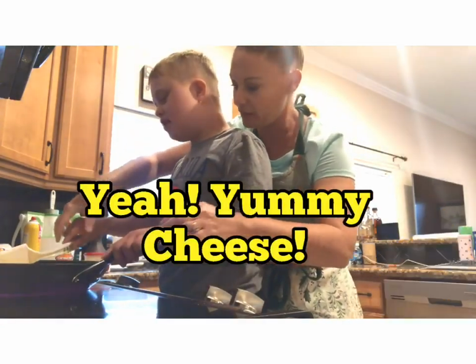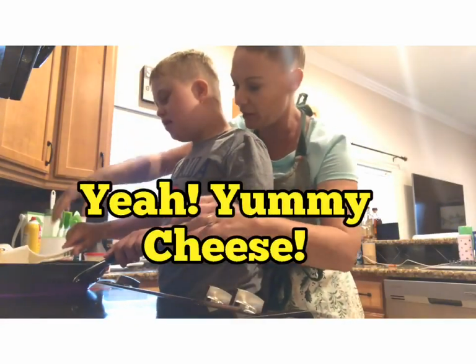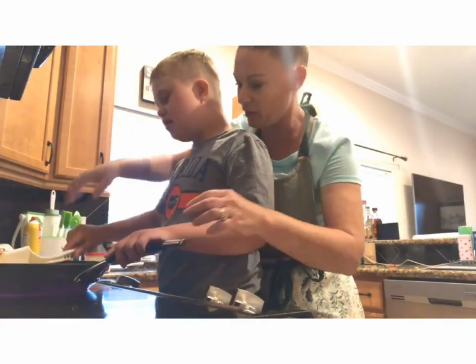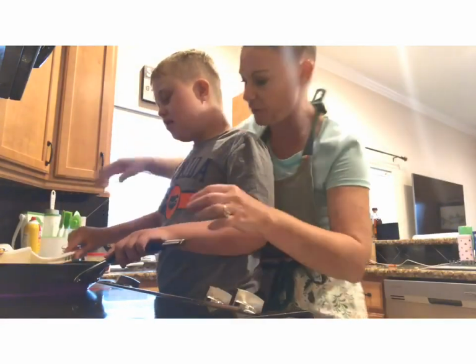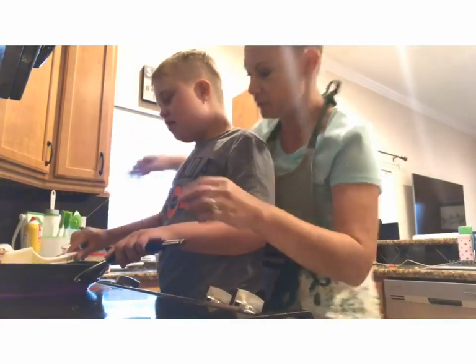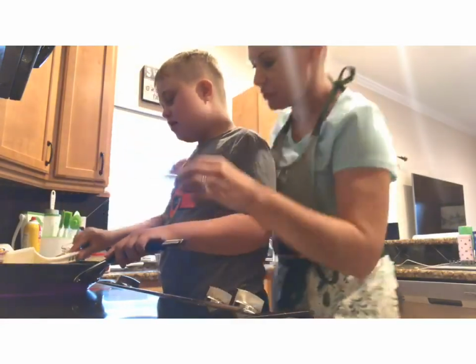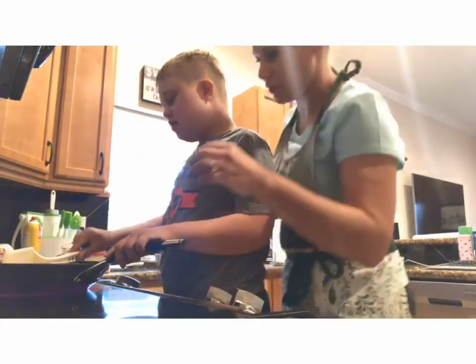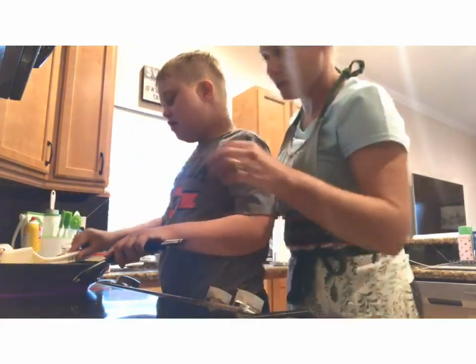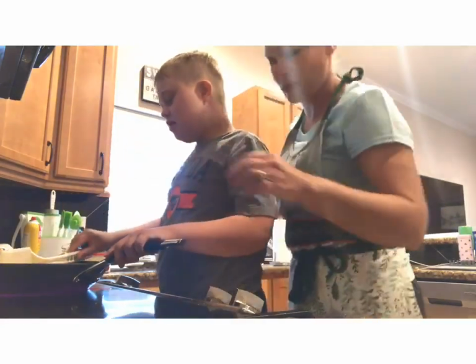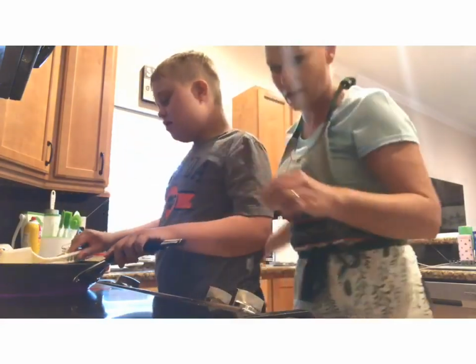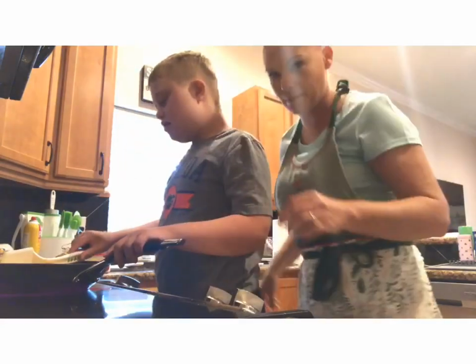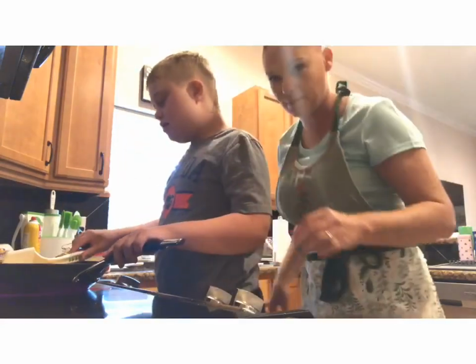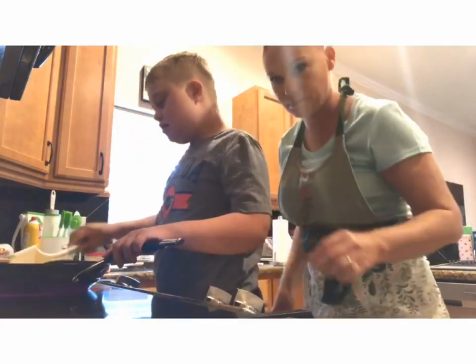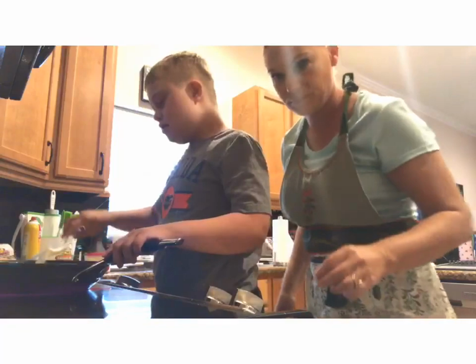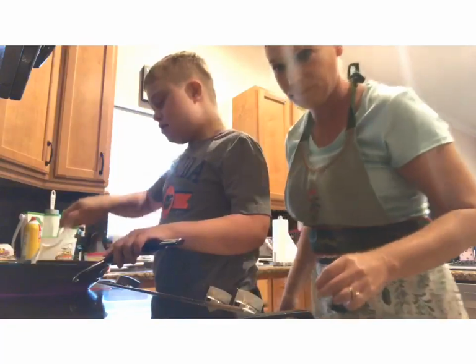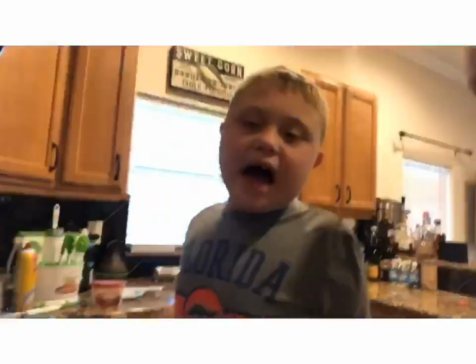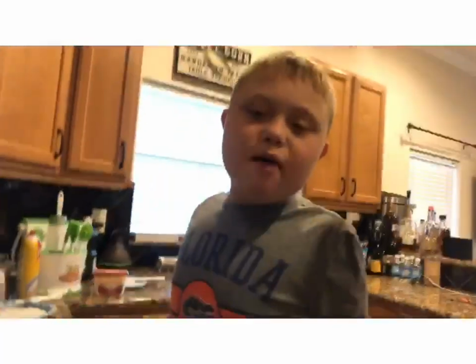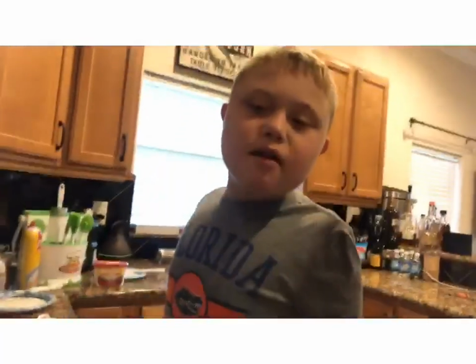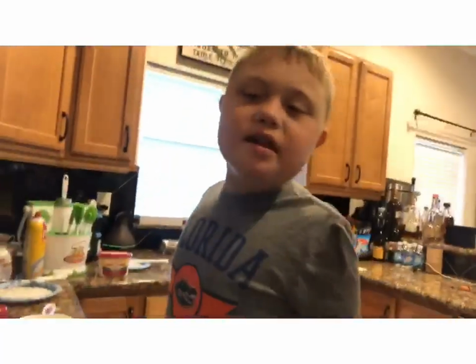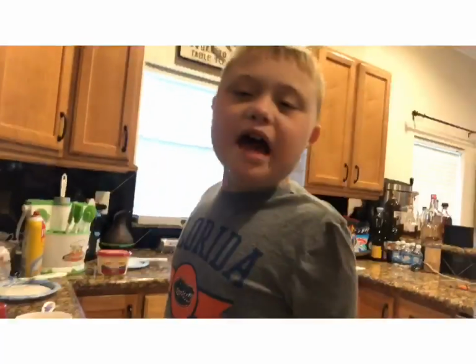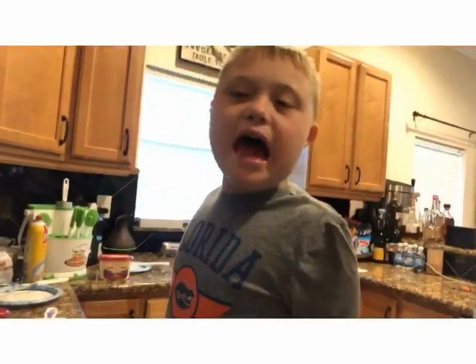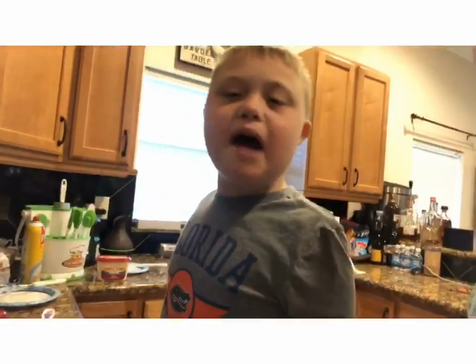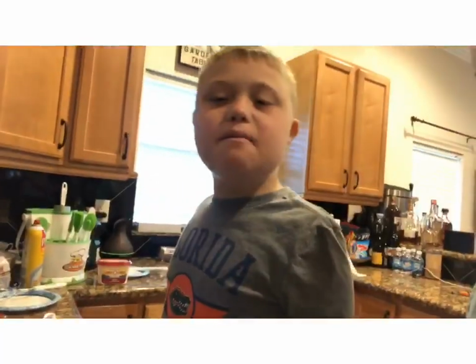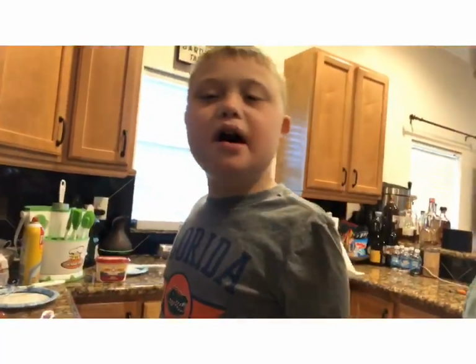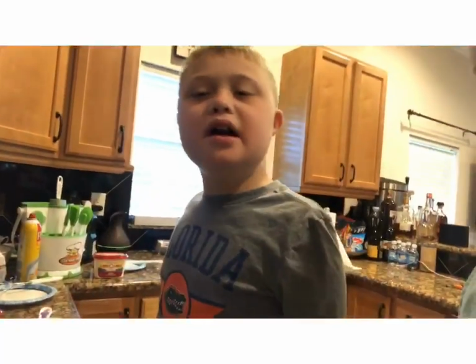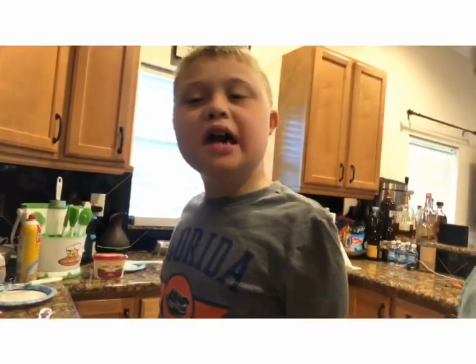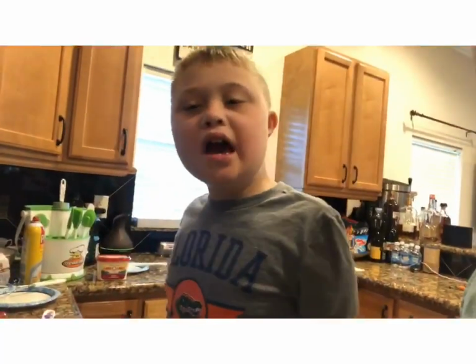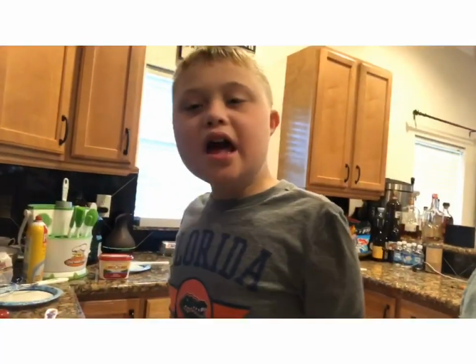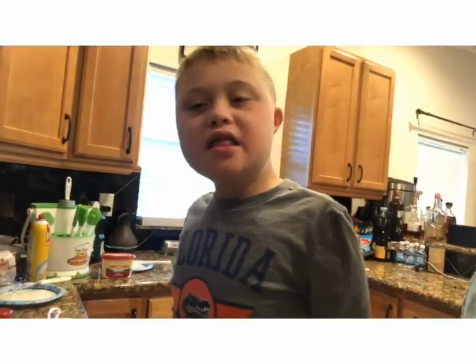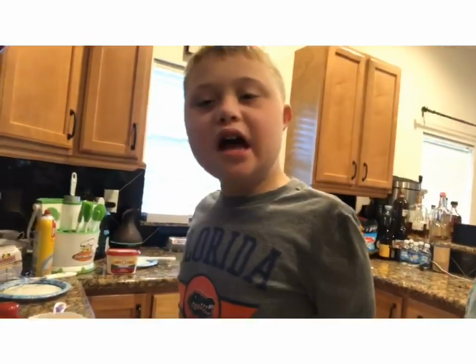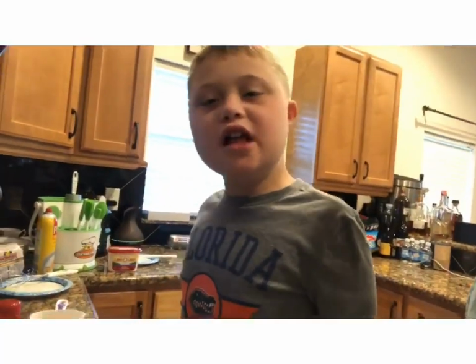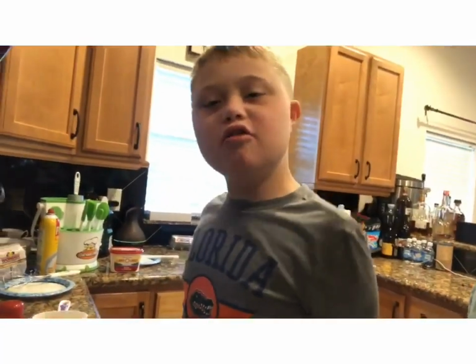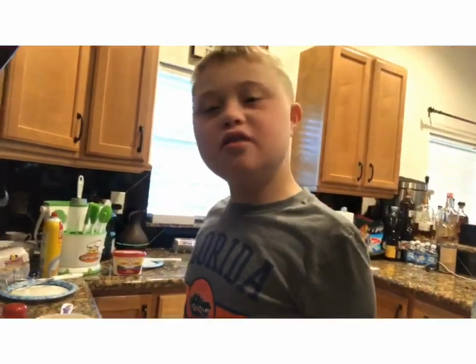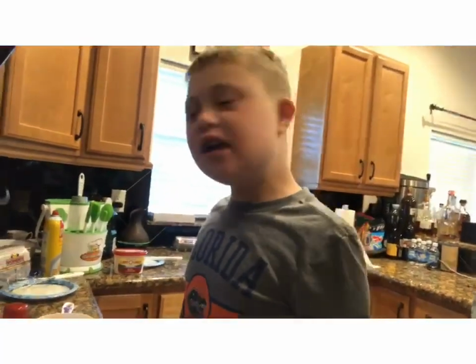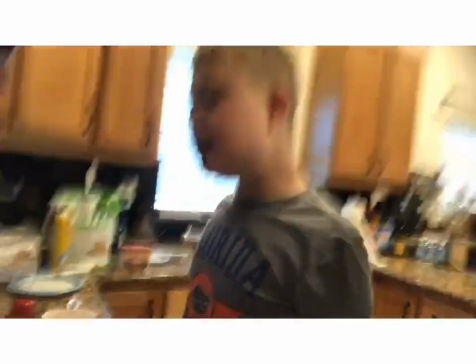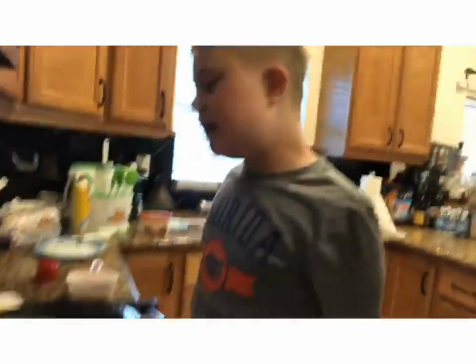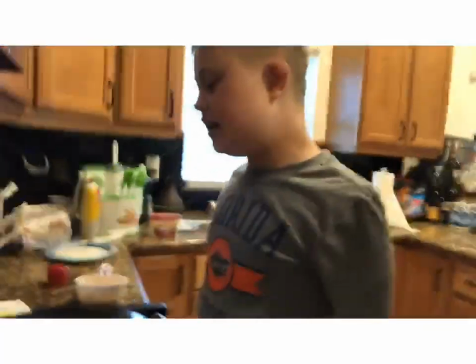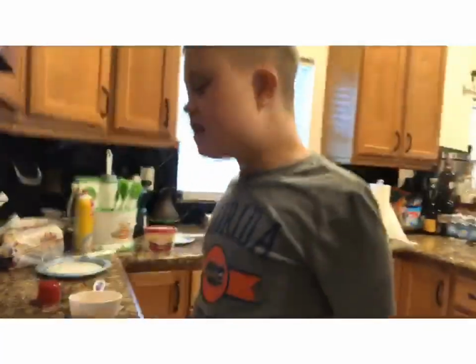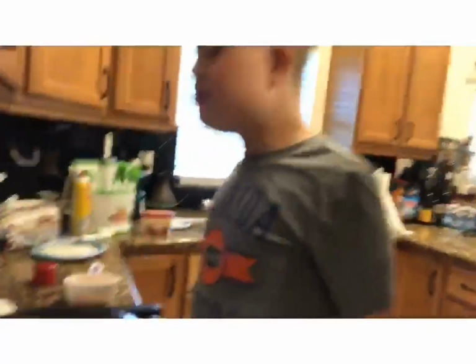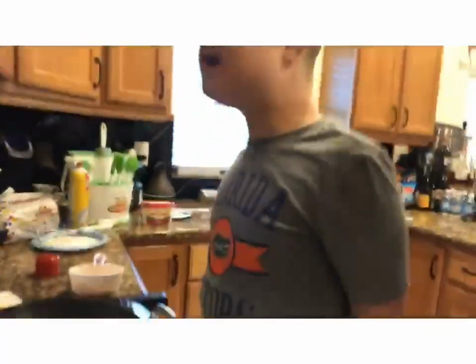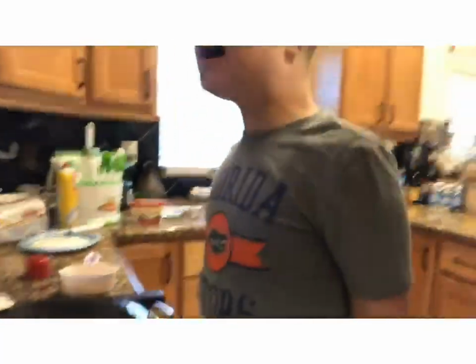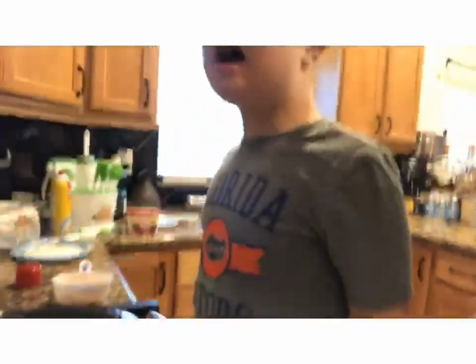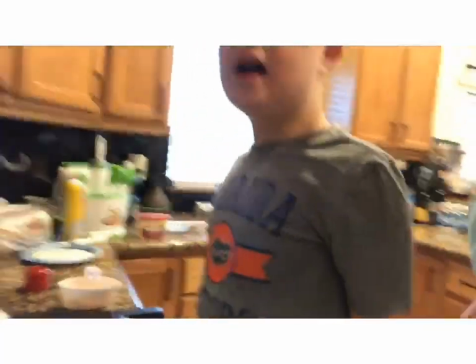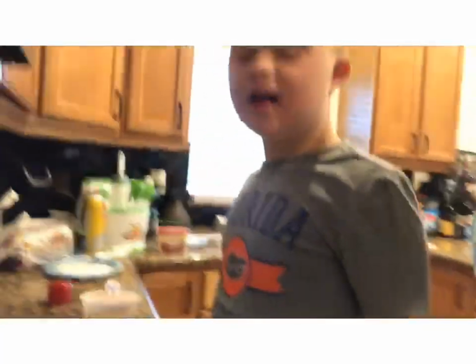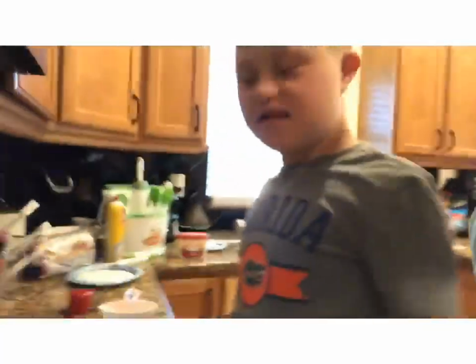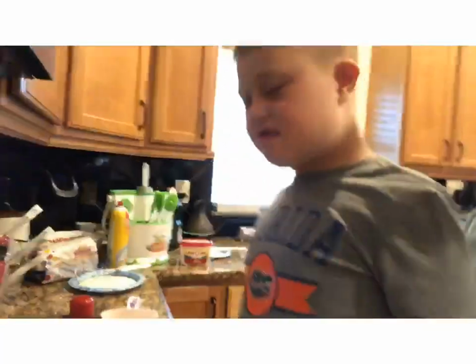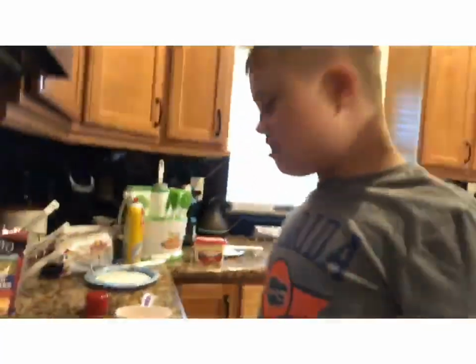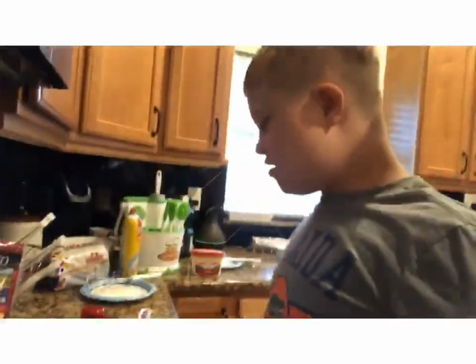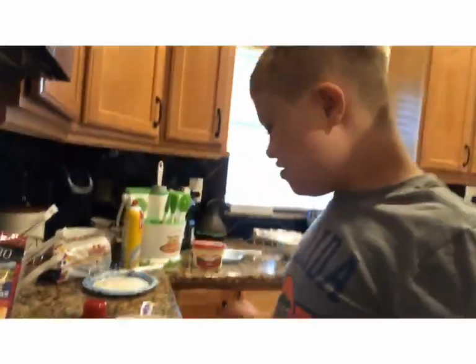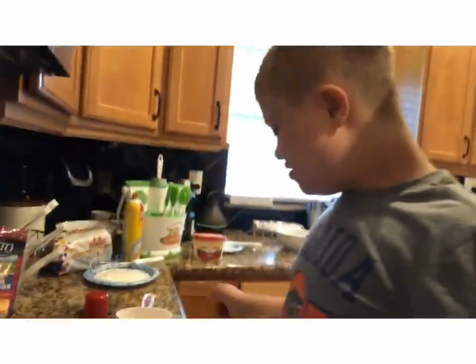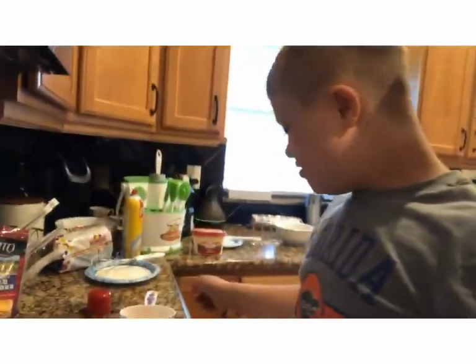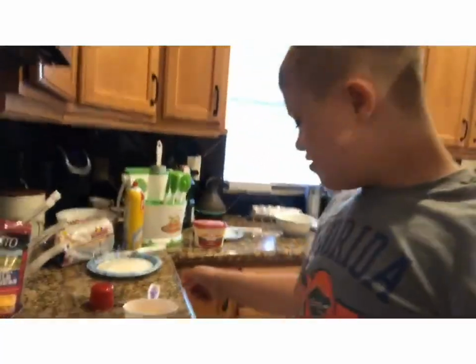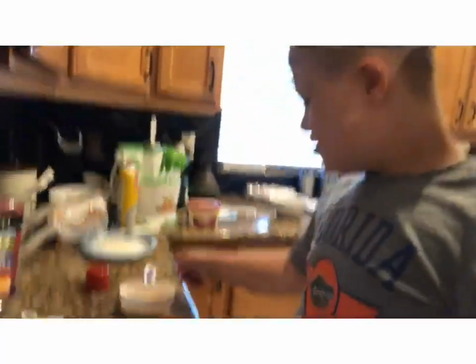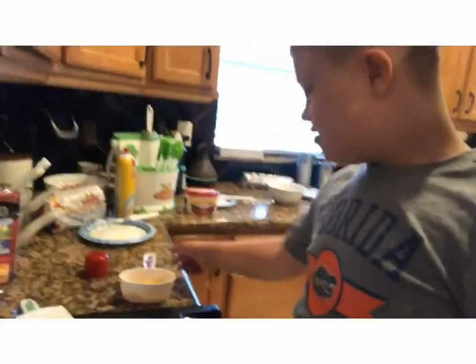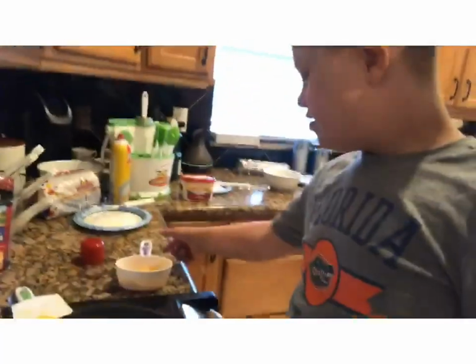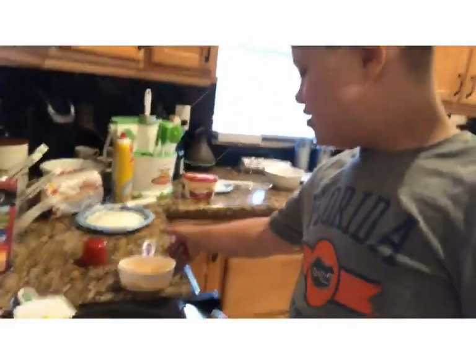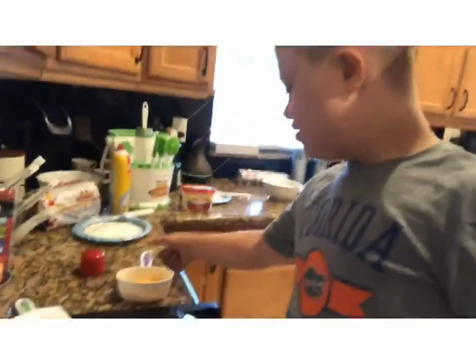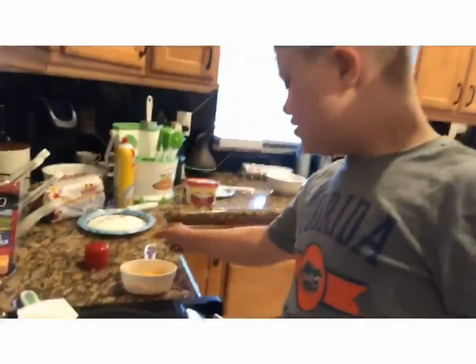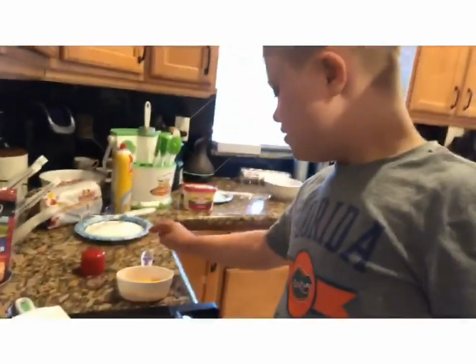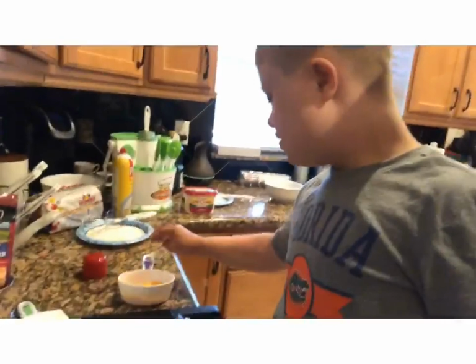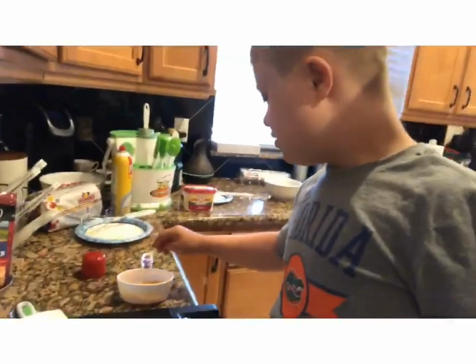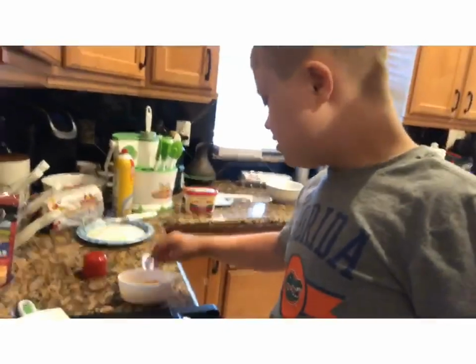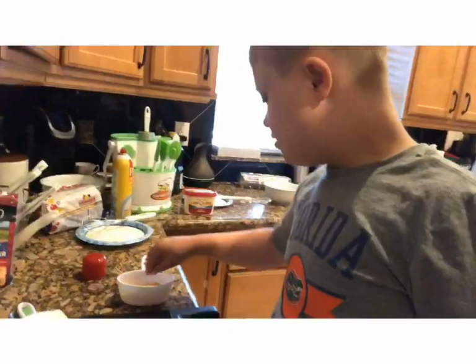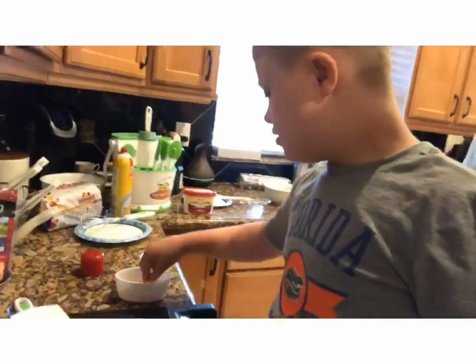Careful. Stir it up. I'm going to add my seasoning to the eggs. Okay. Let's get our cheese.